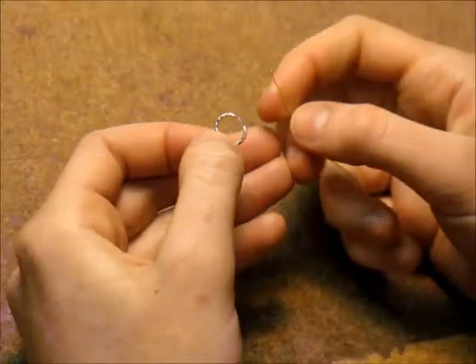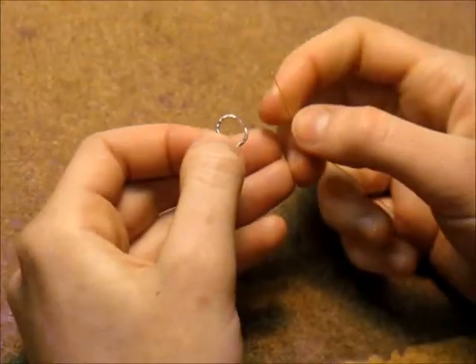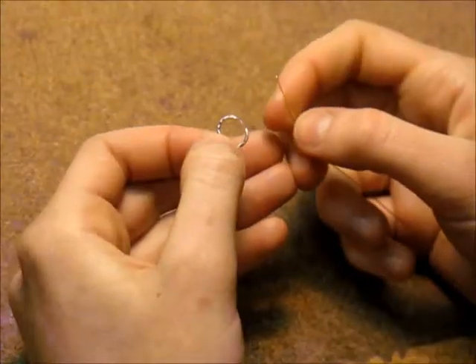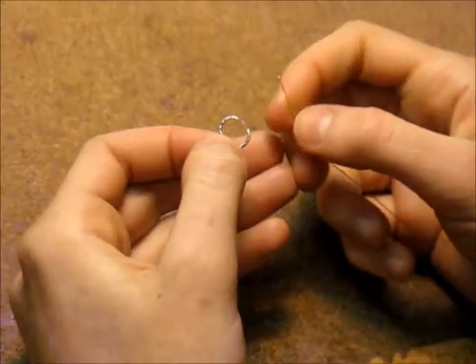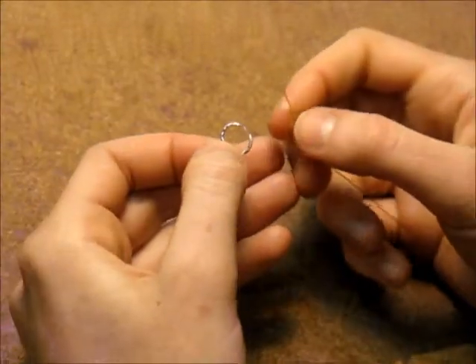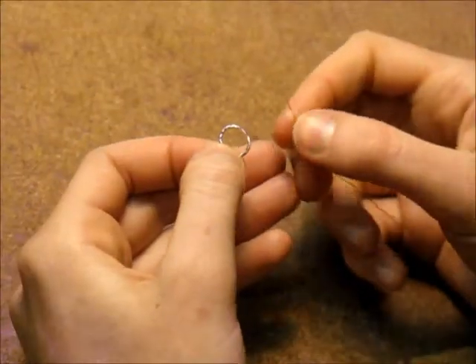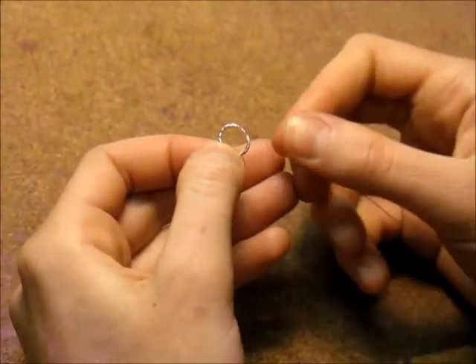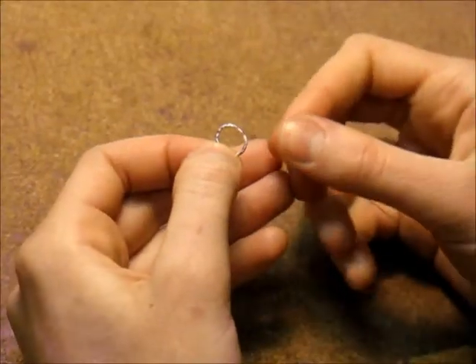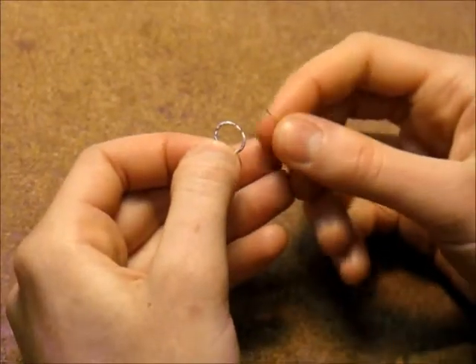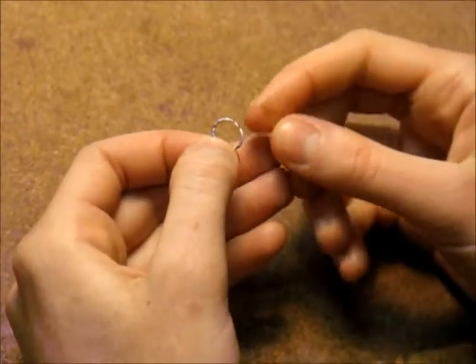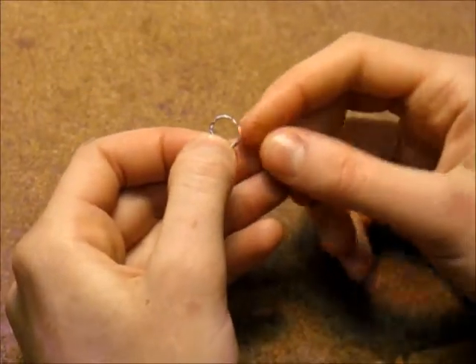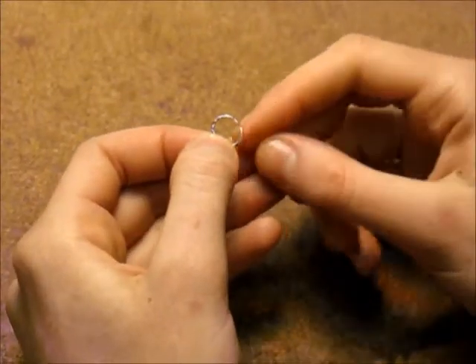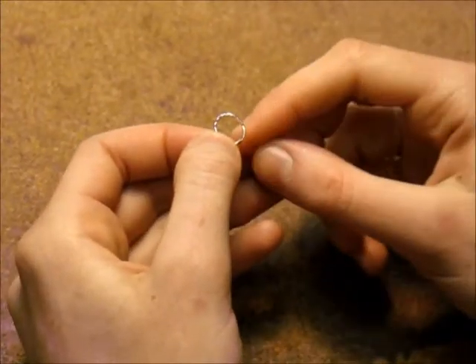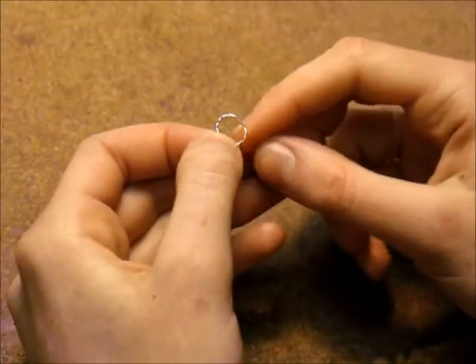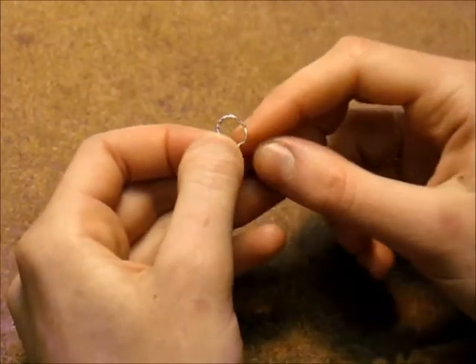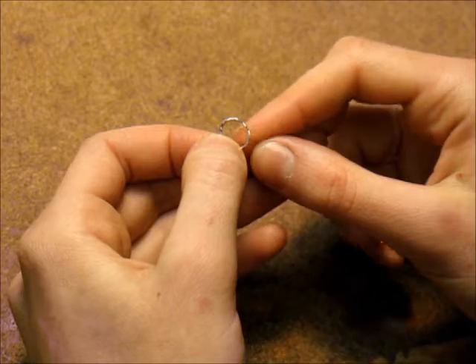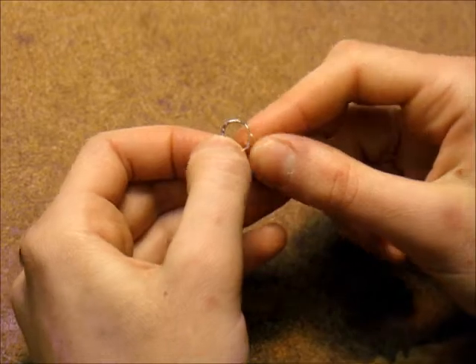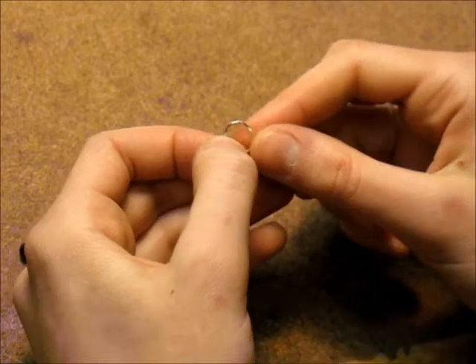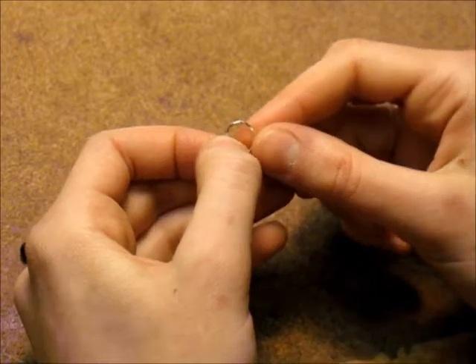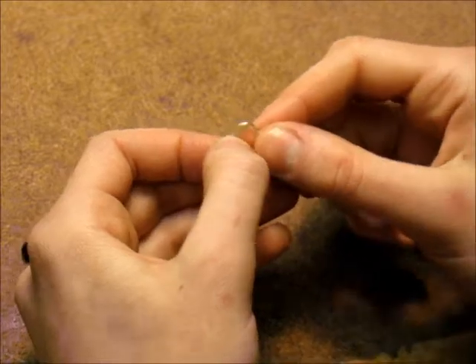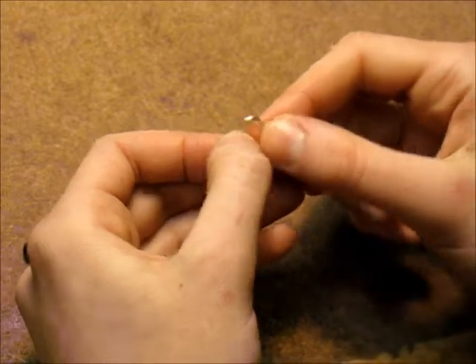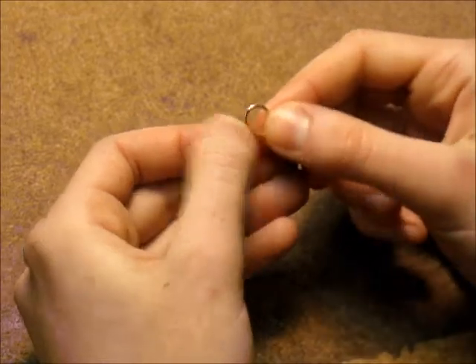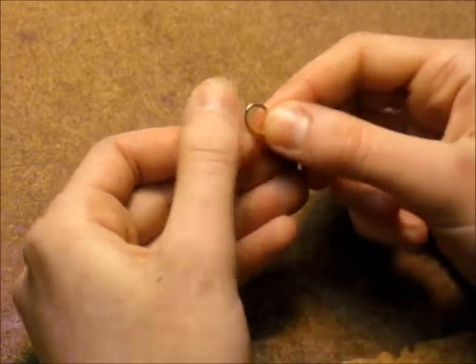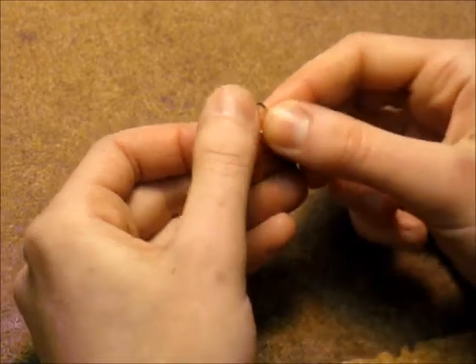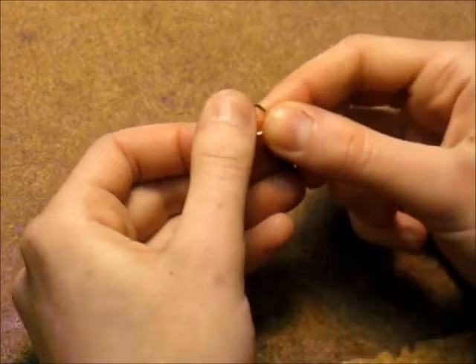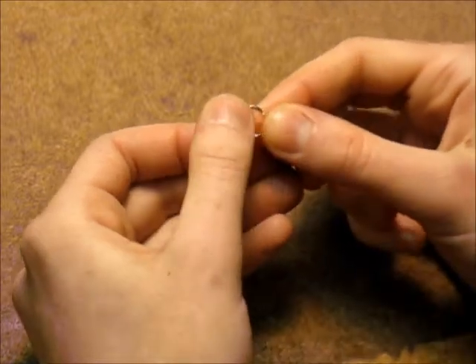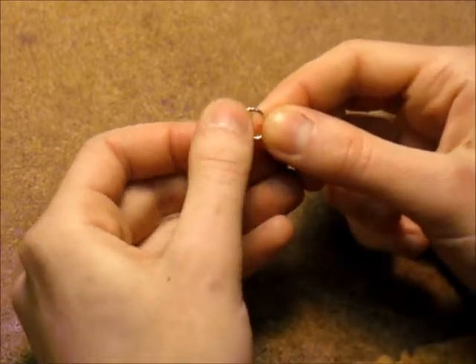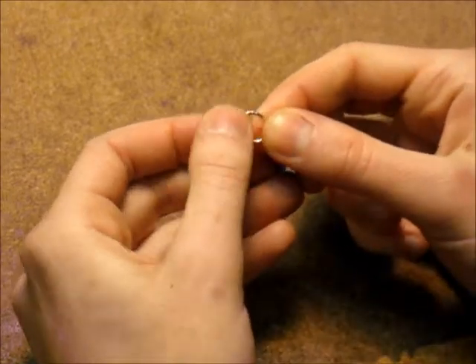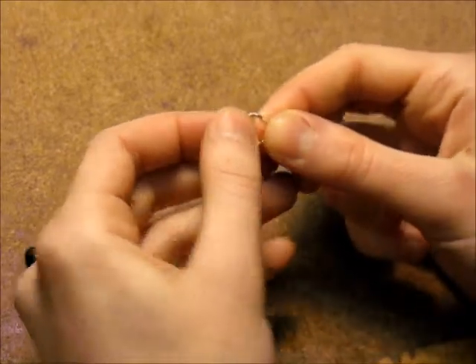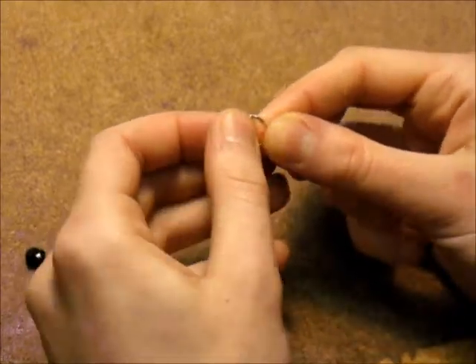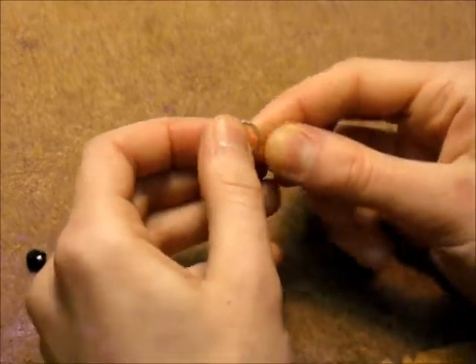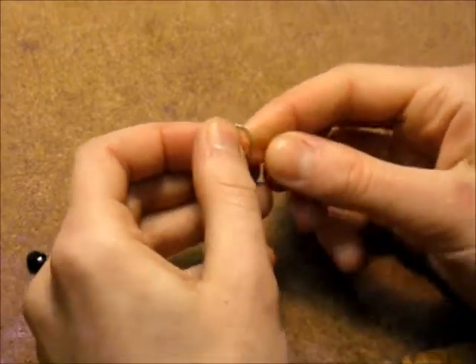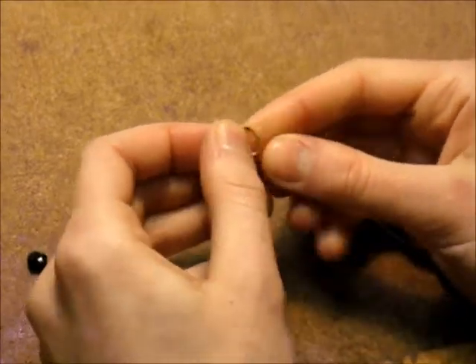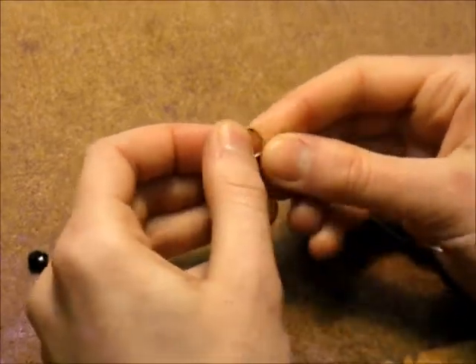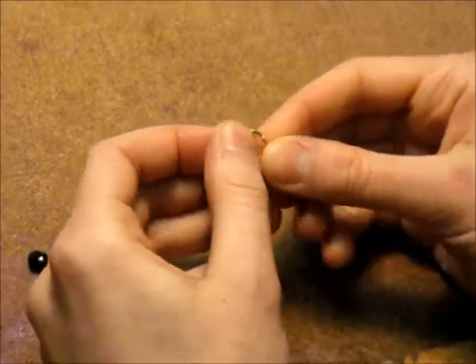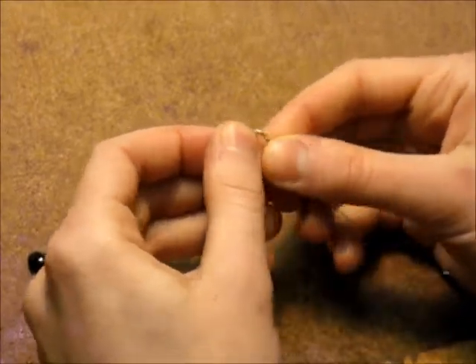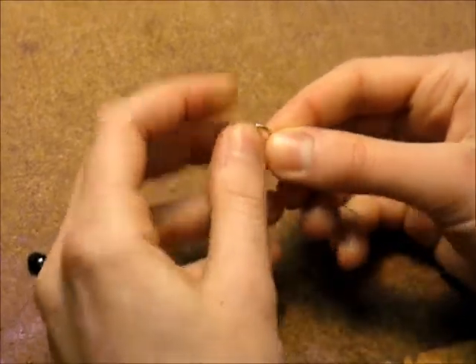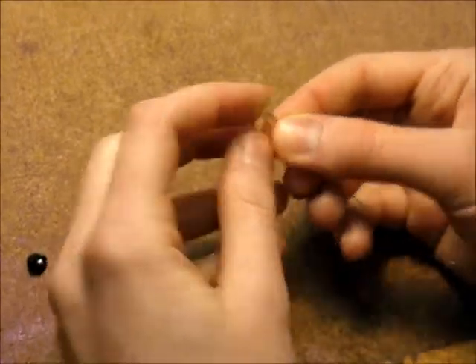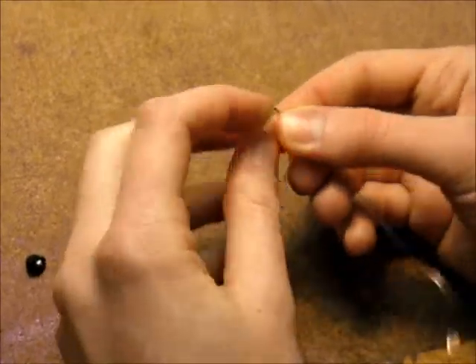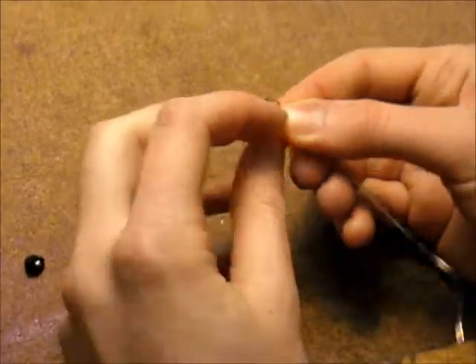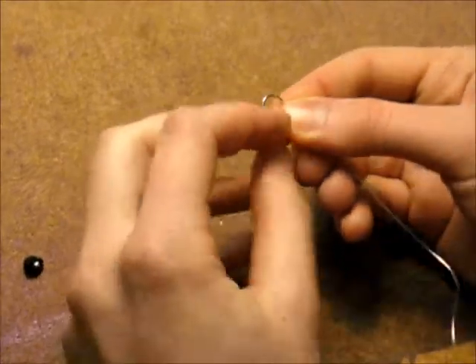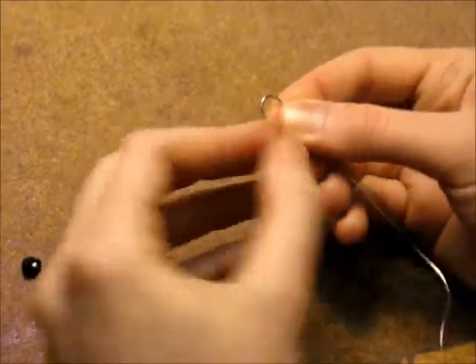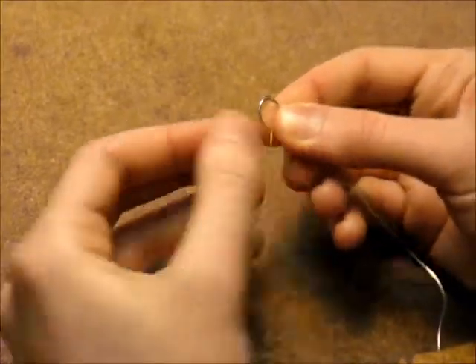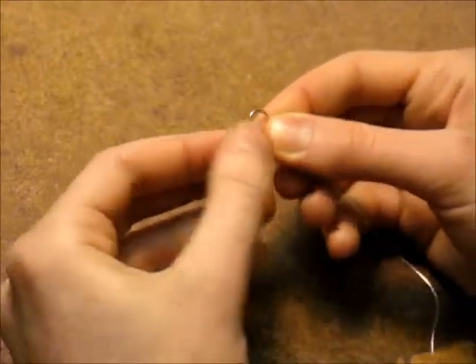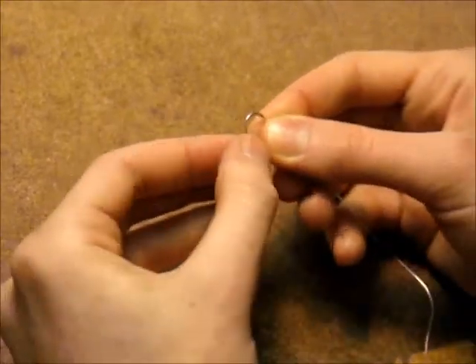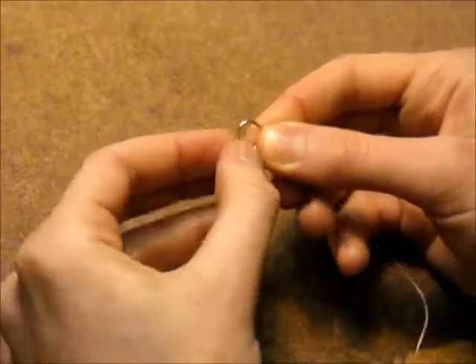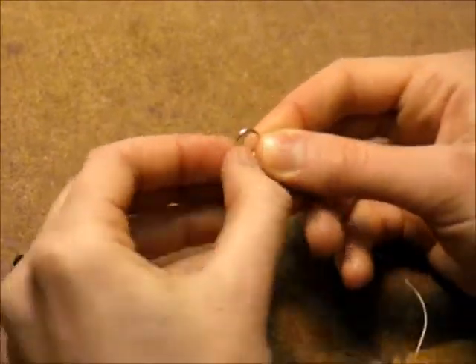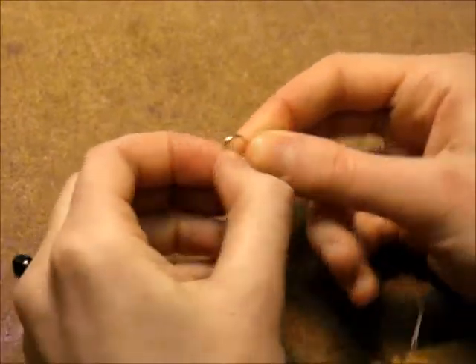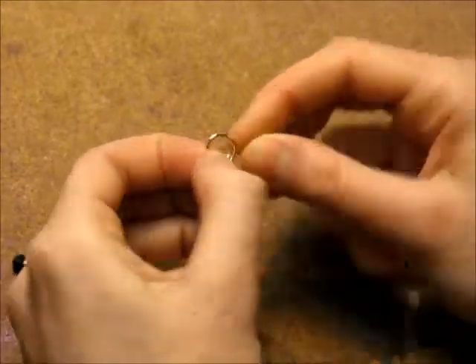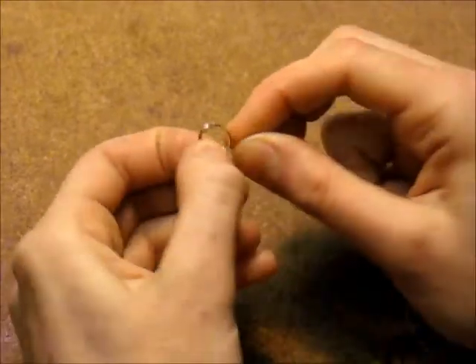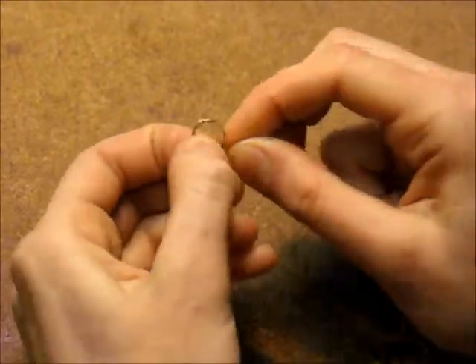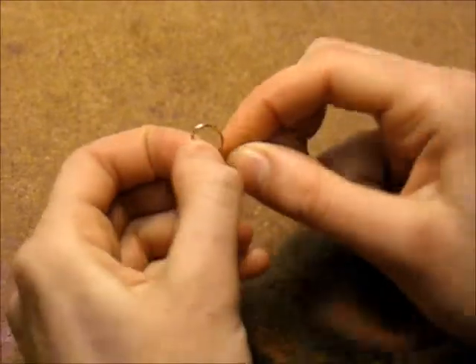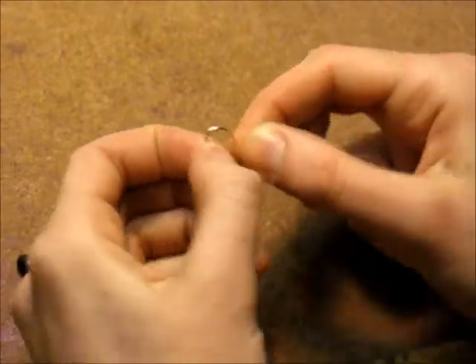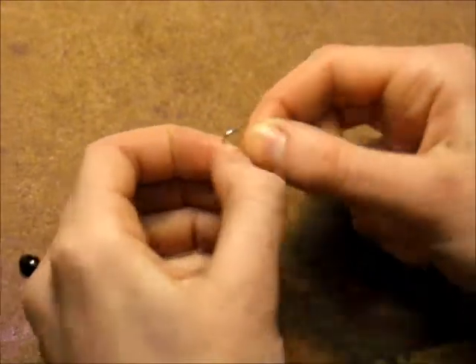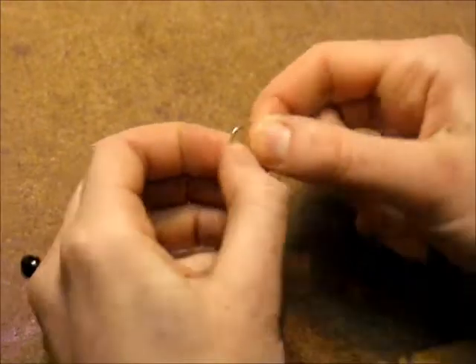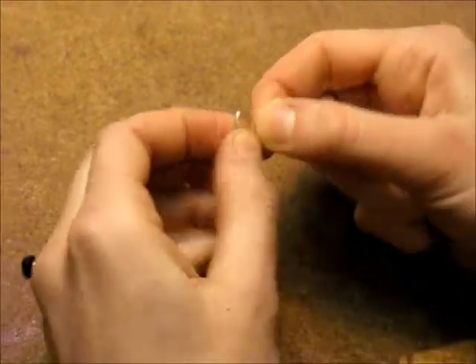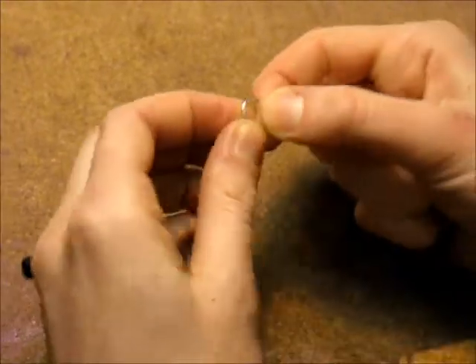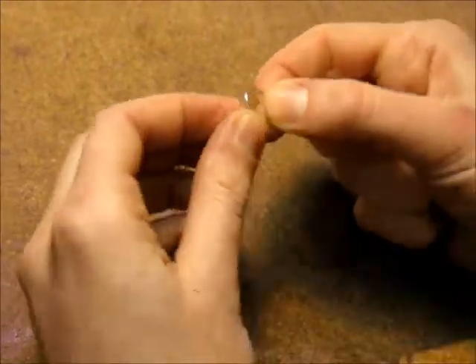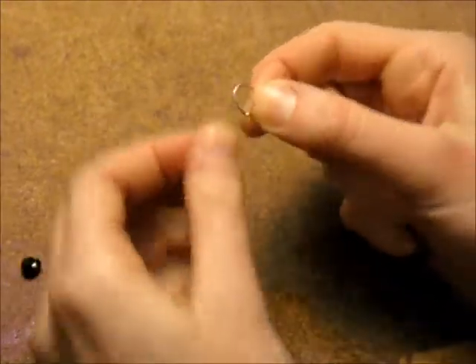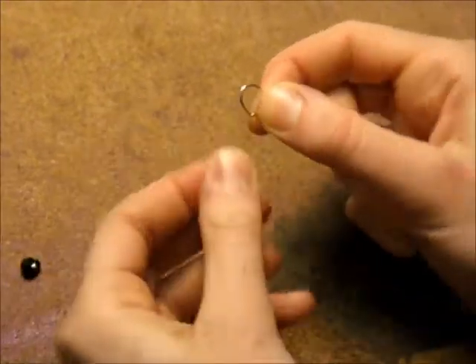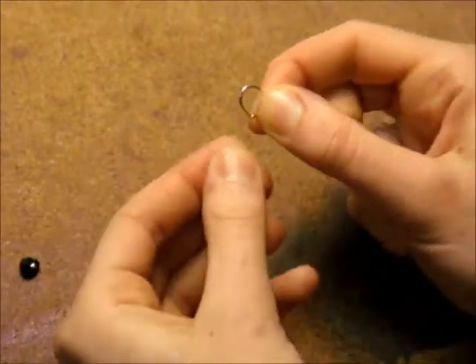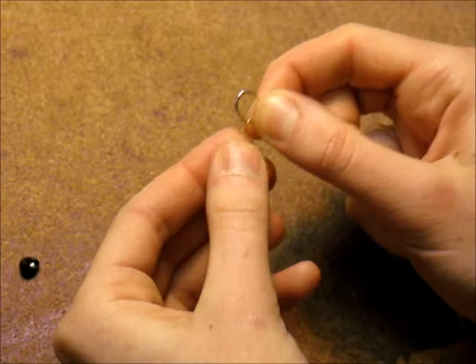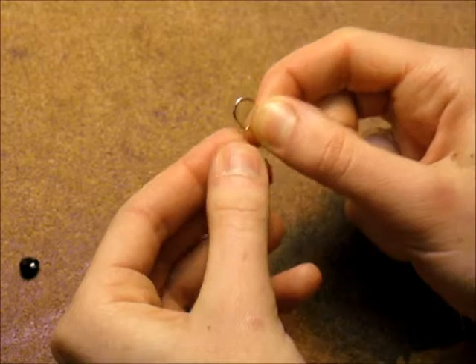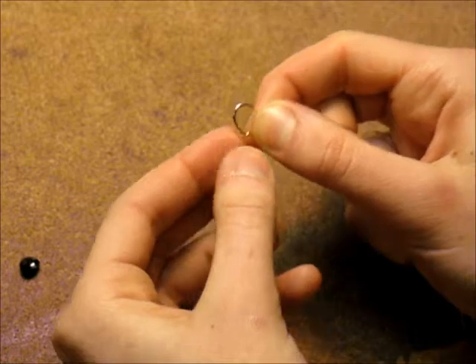Start off by wrapping your jump ring using your 26 gauge wire. Wrap around a couple of times.